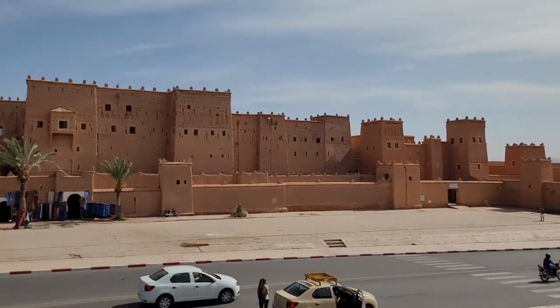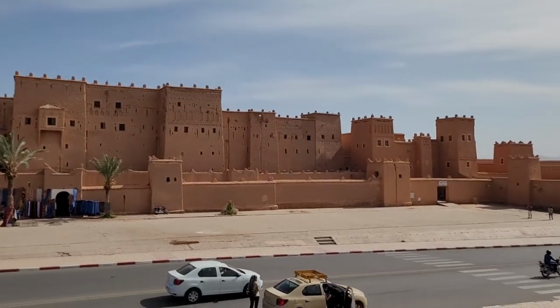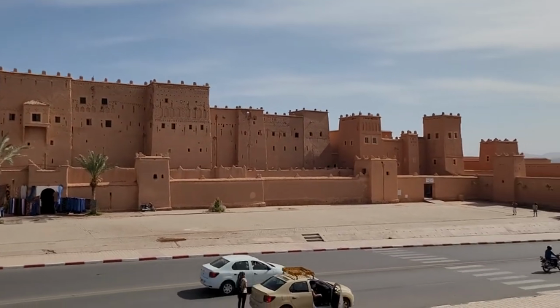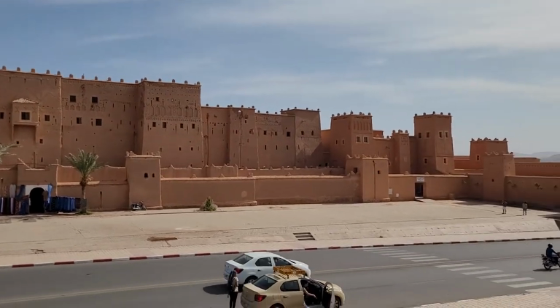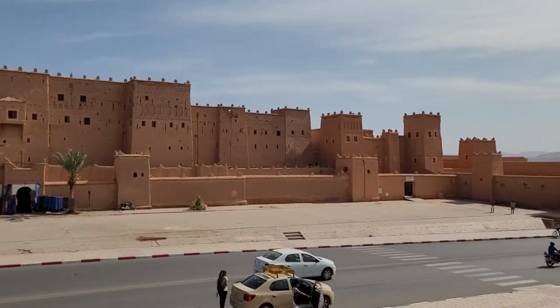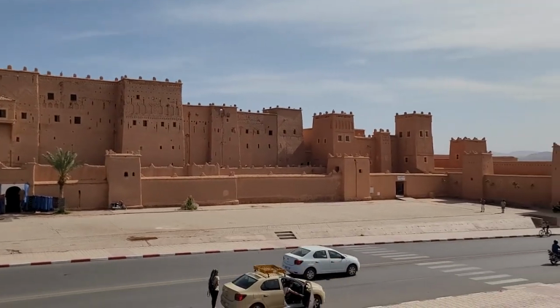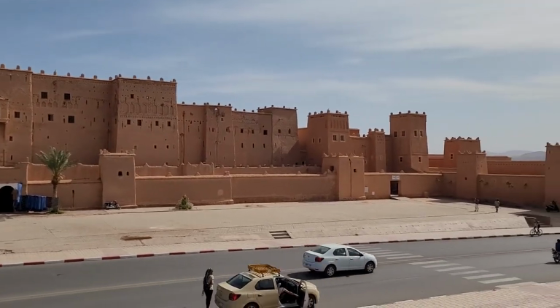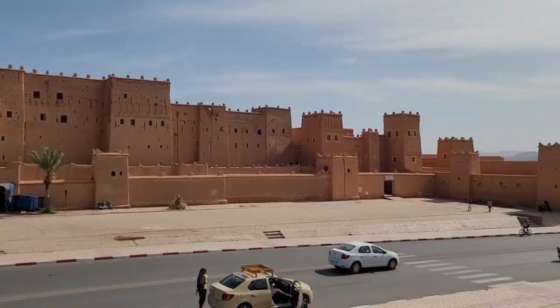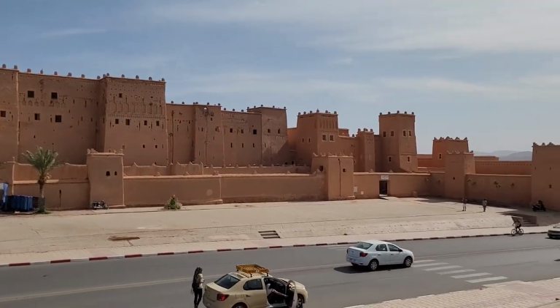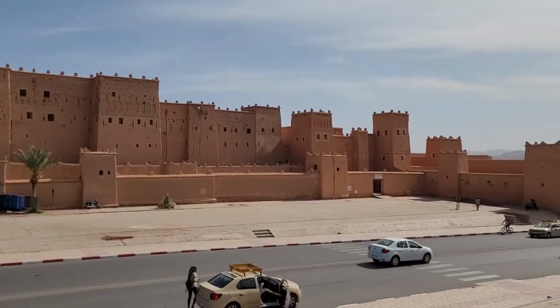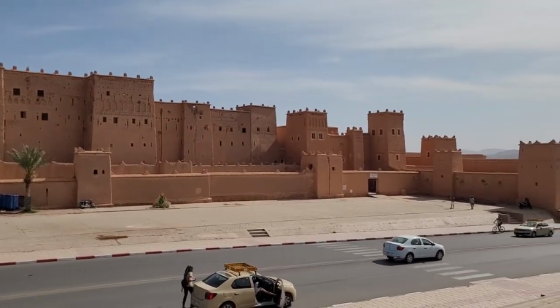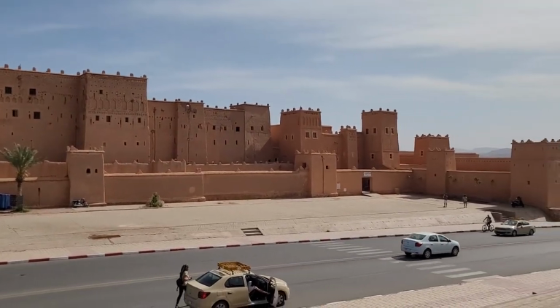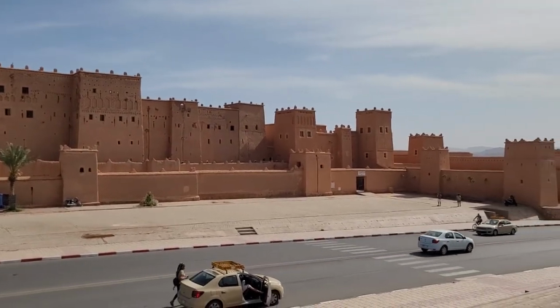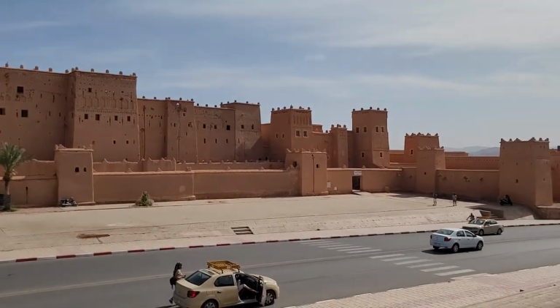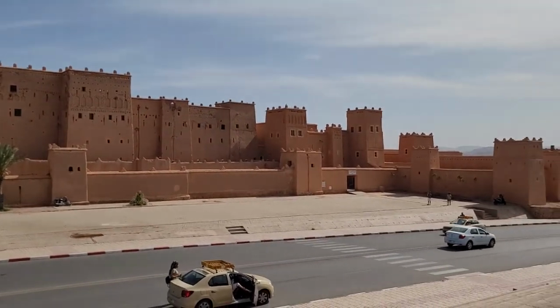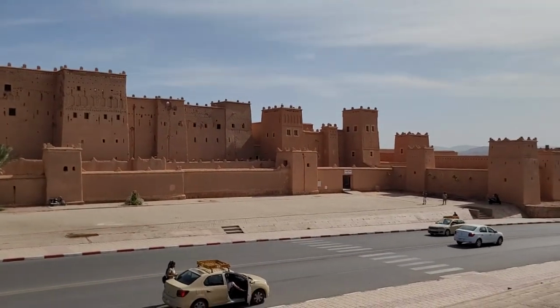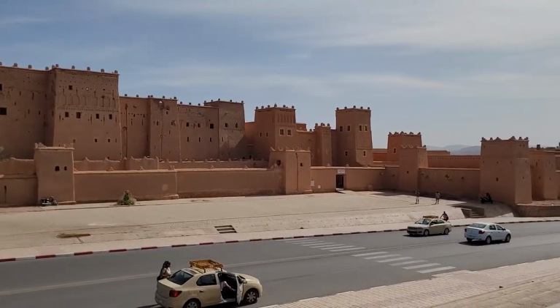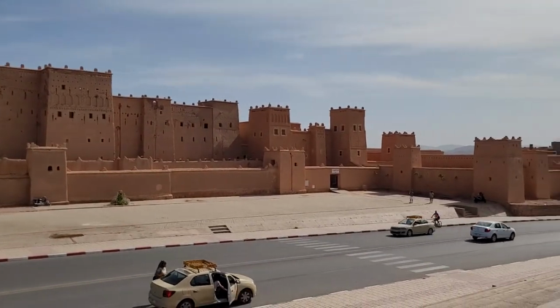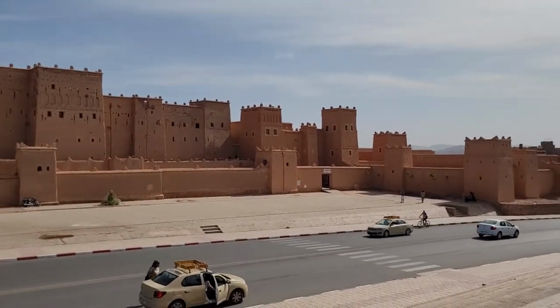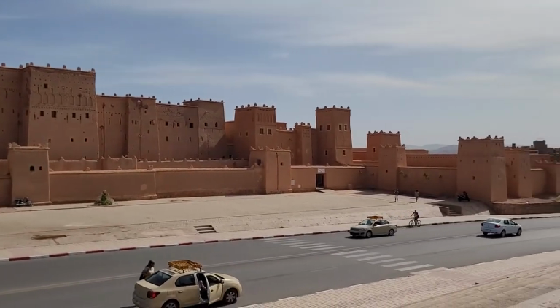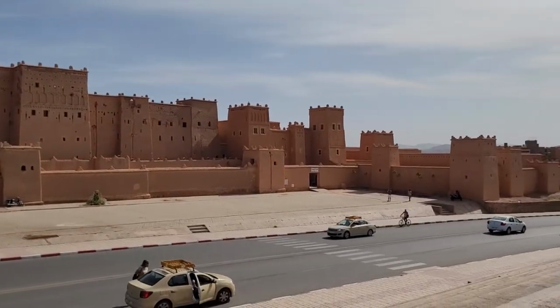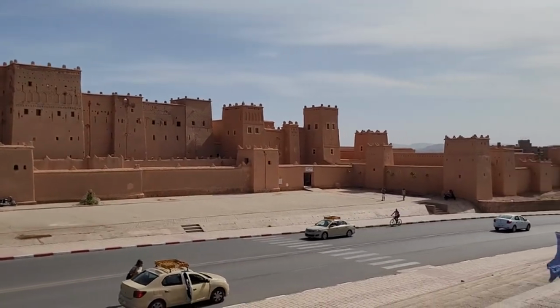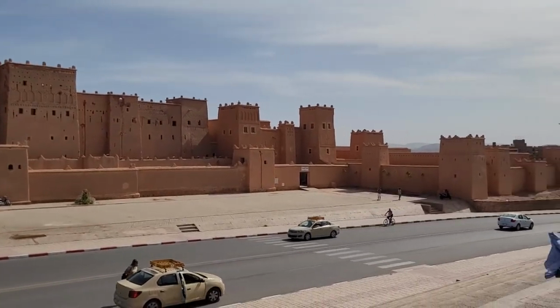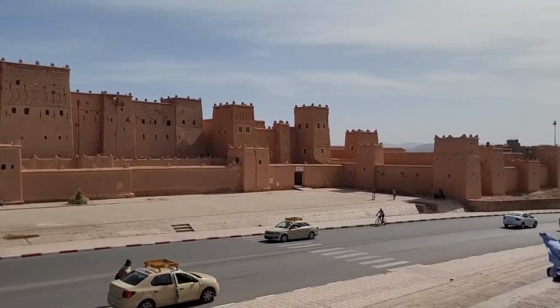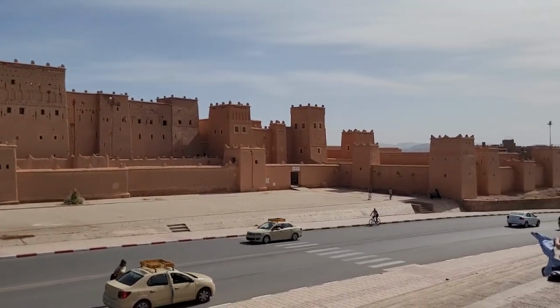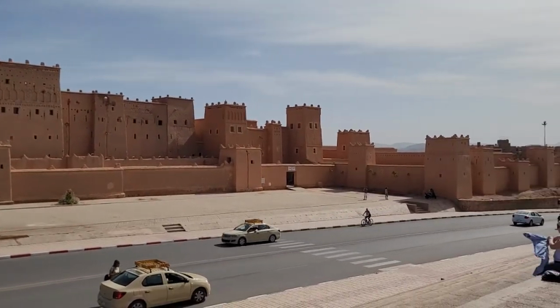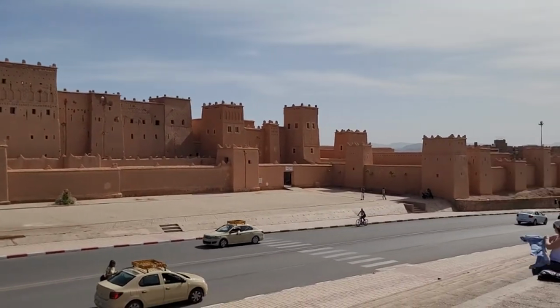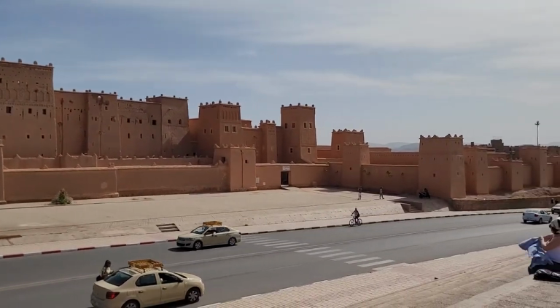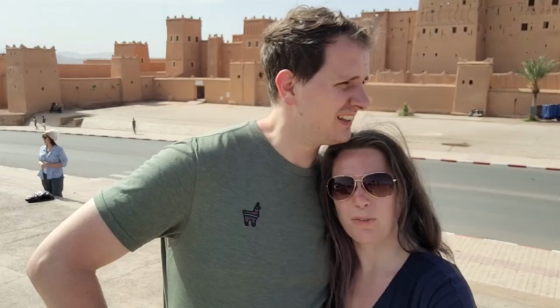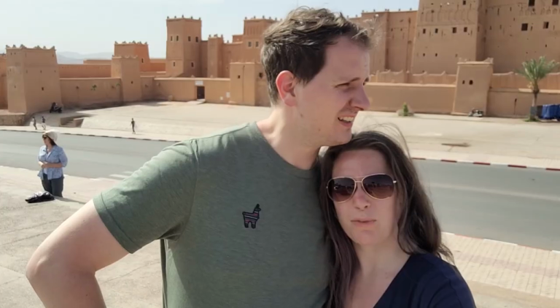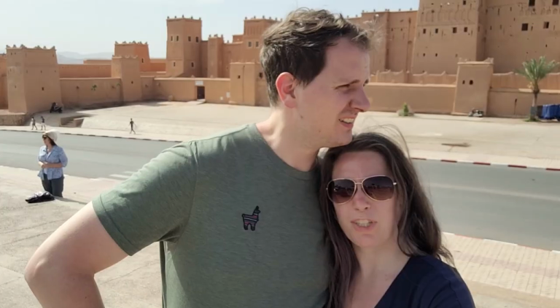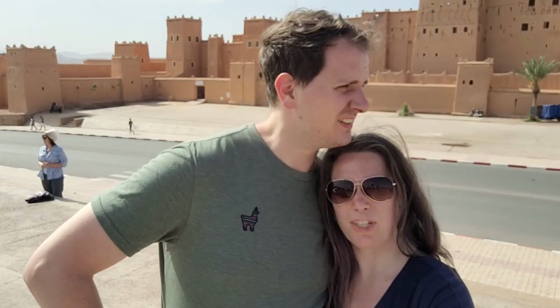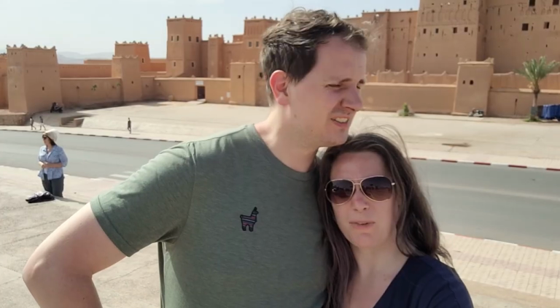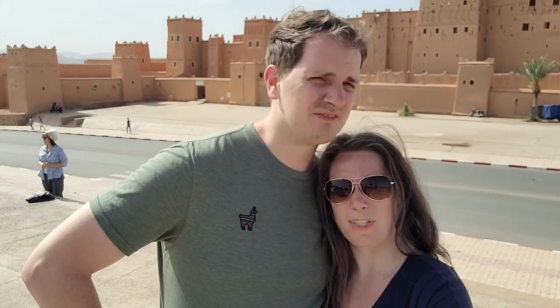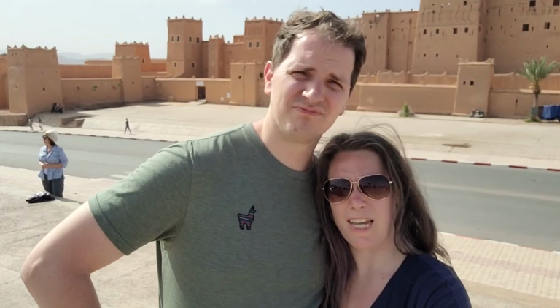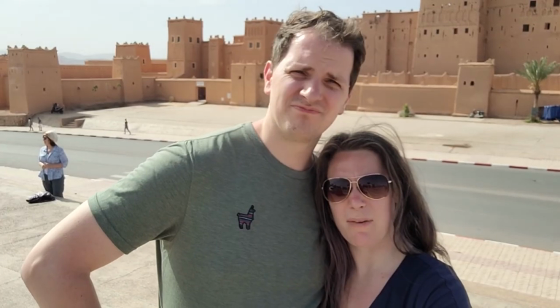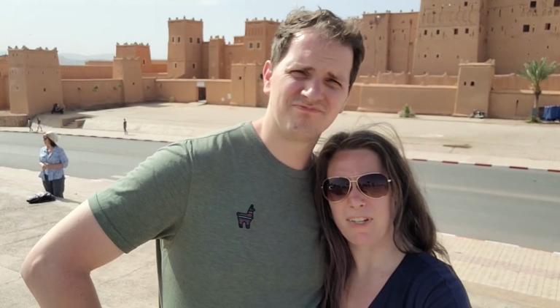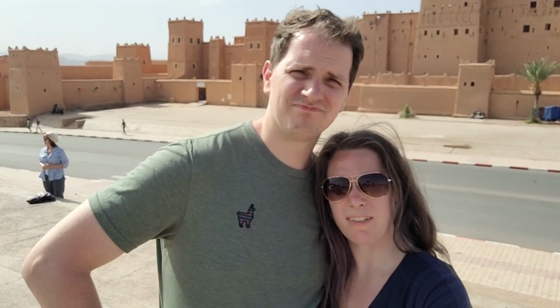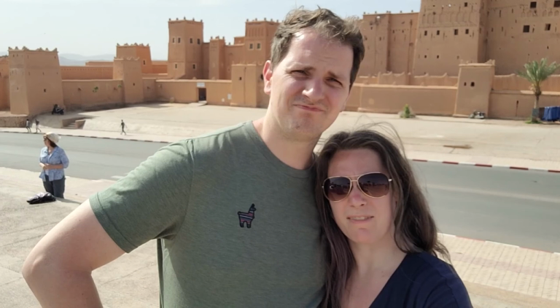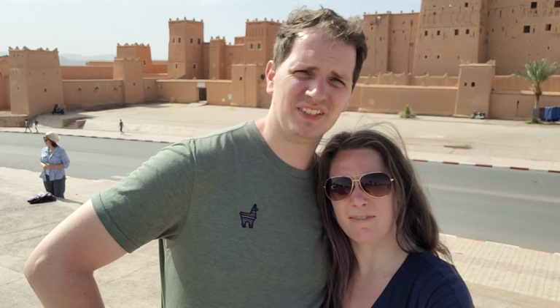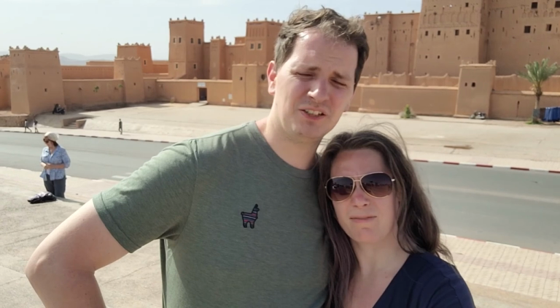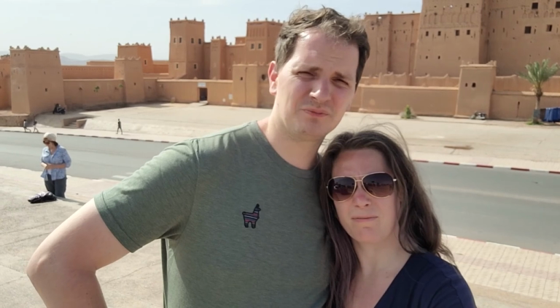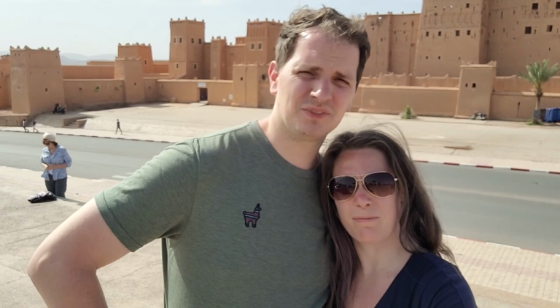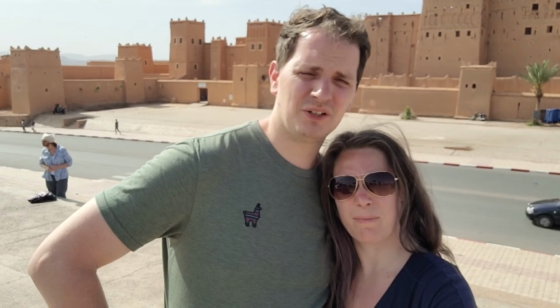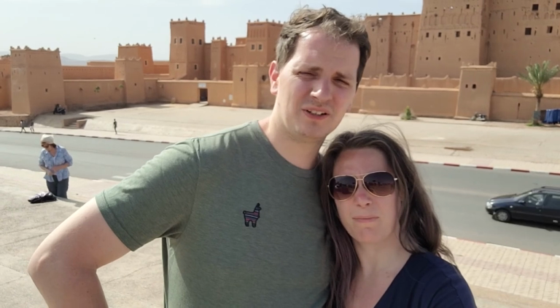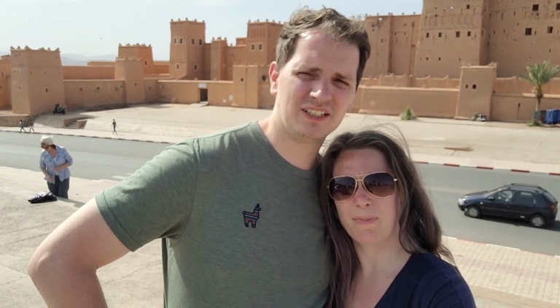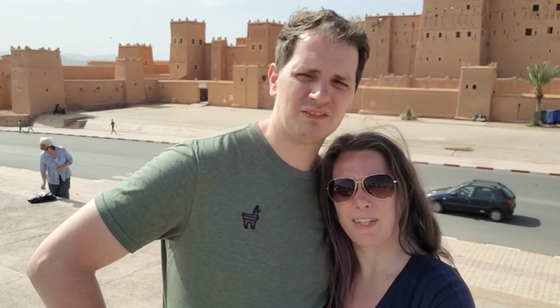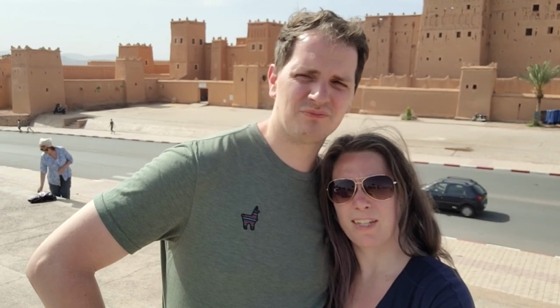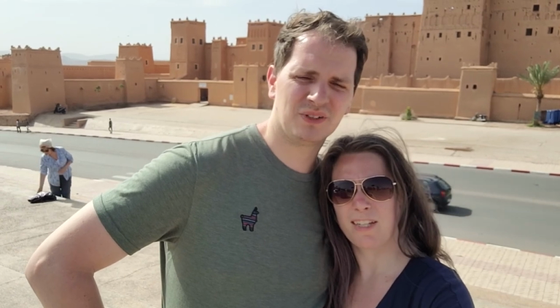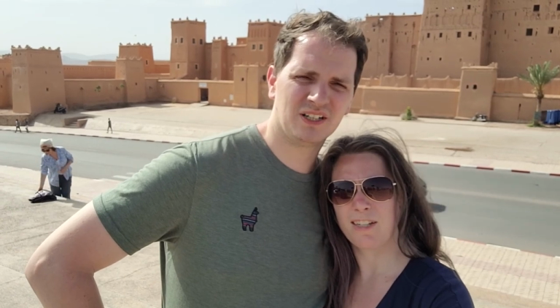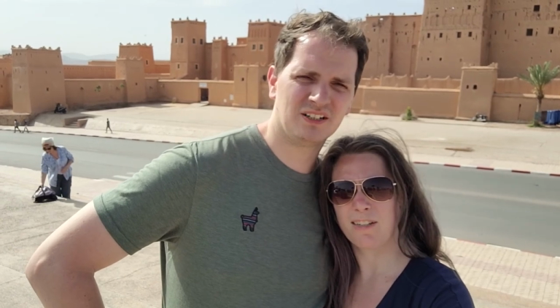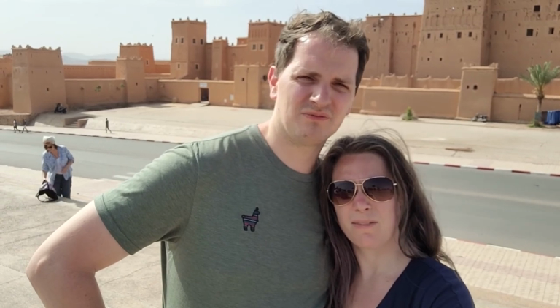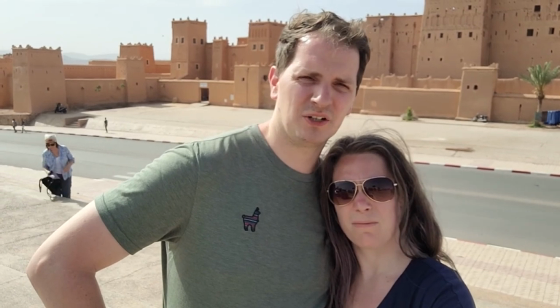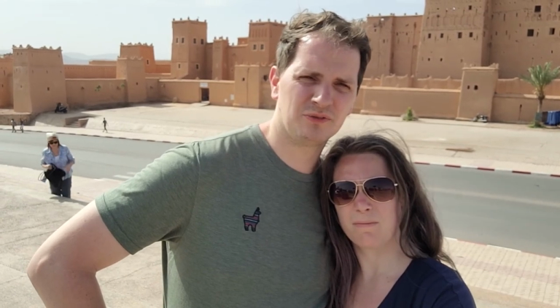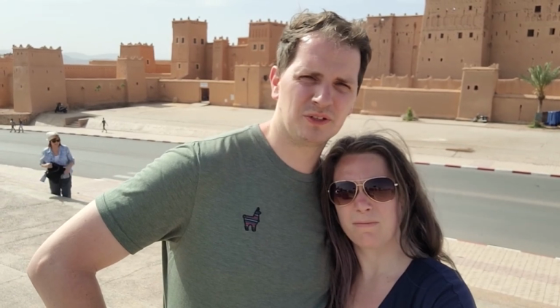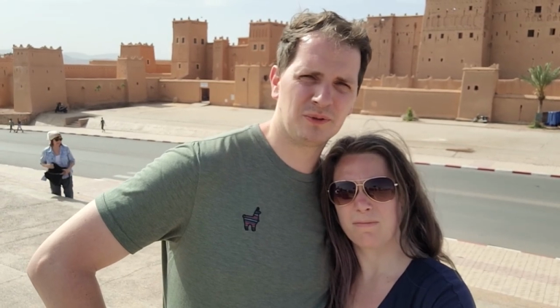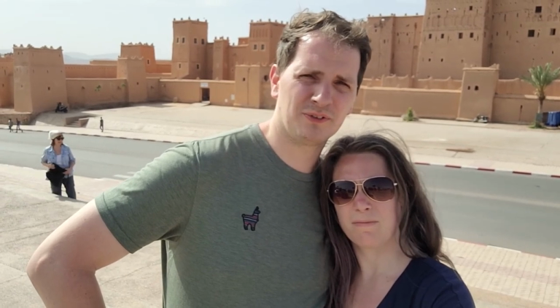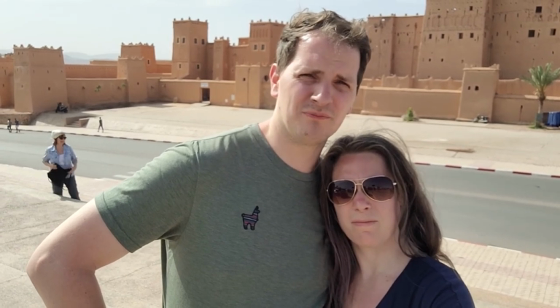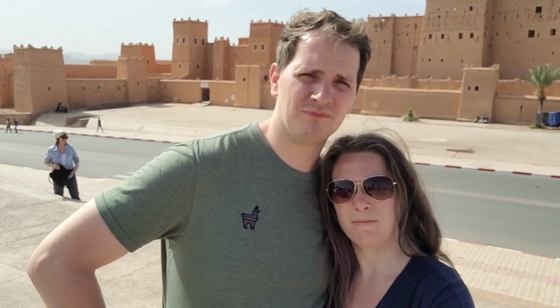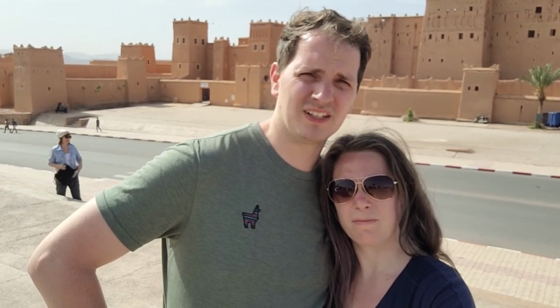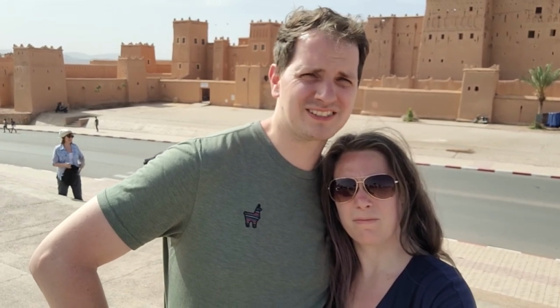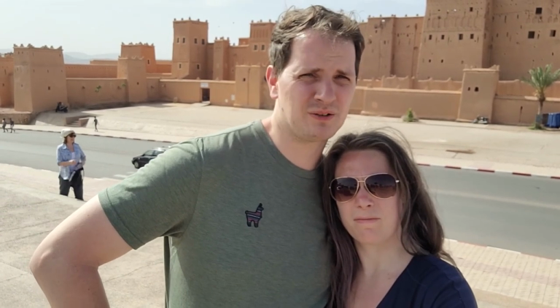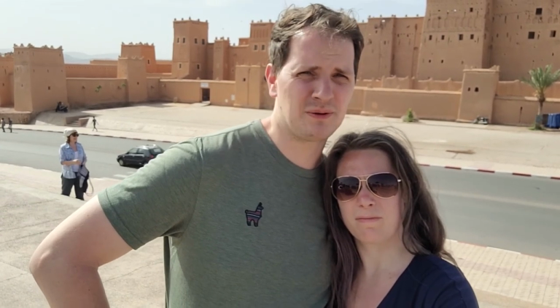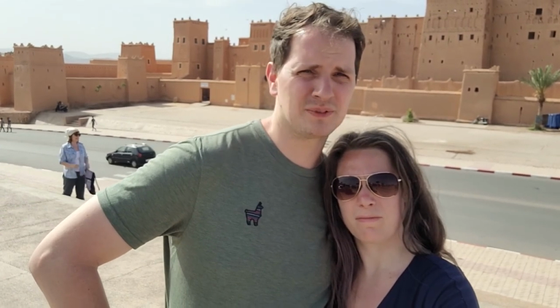After a lovely lunch we have now arrived in Ouarzazate. I don't really know what's happening, no idea, but hopefully it'll be fun. Let's see what happens.